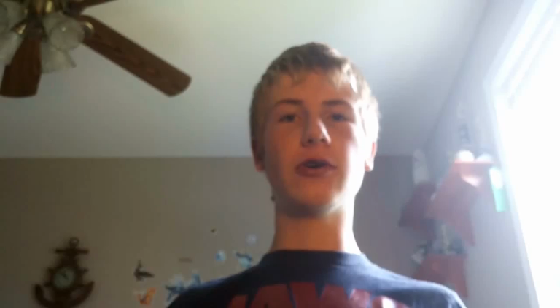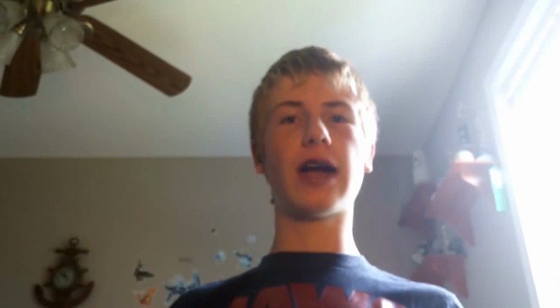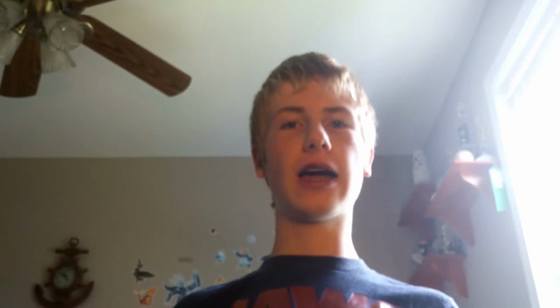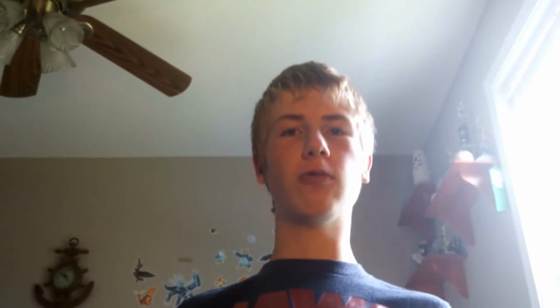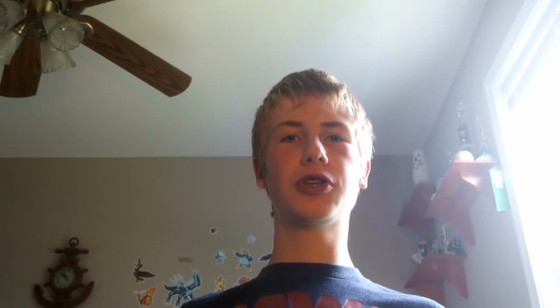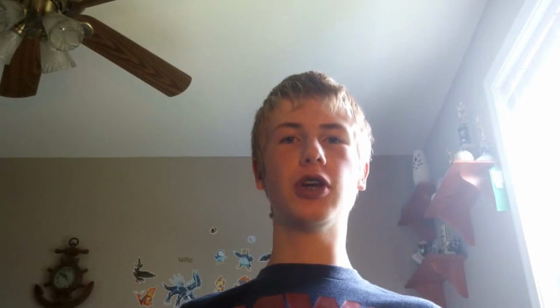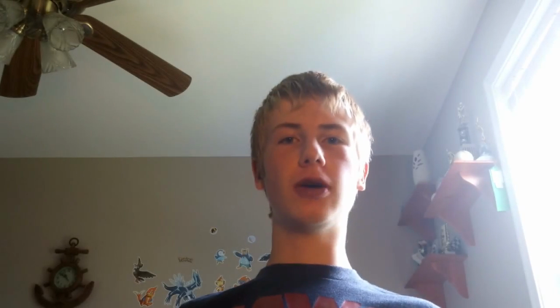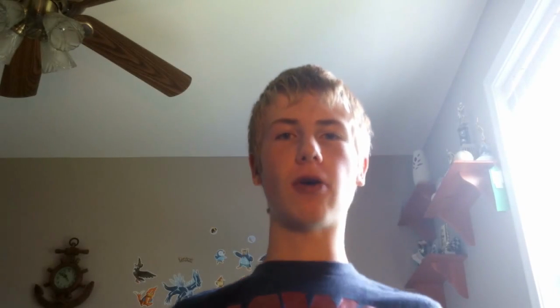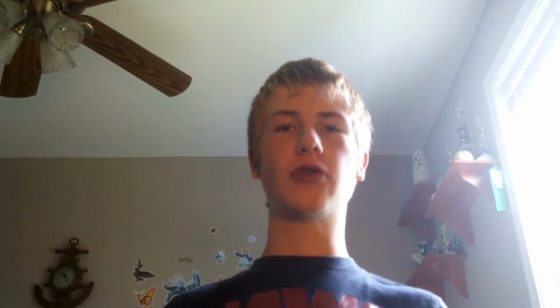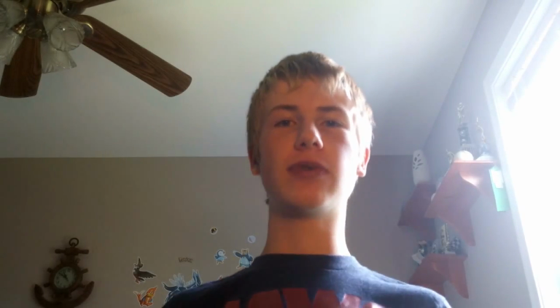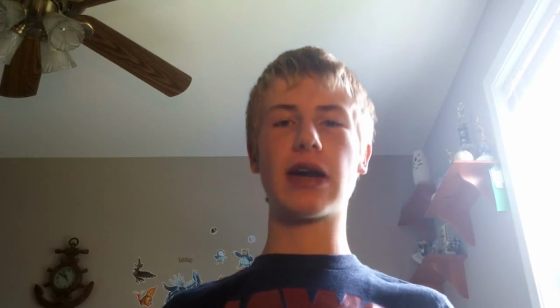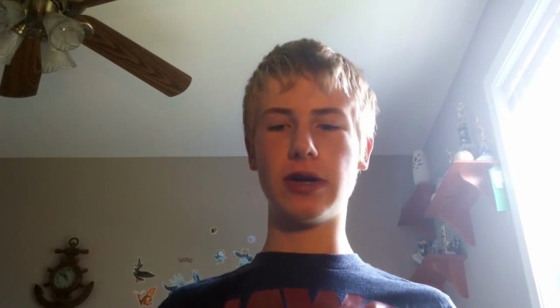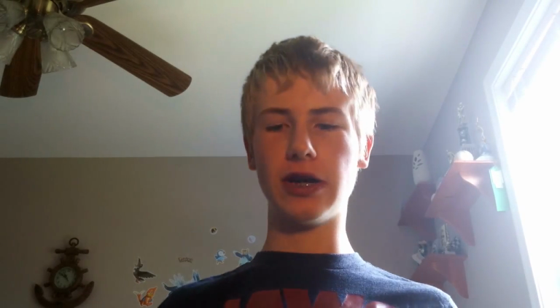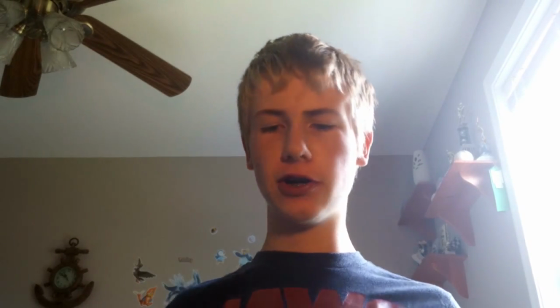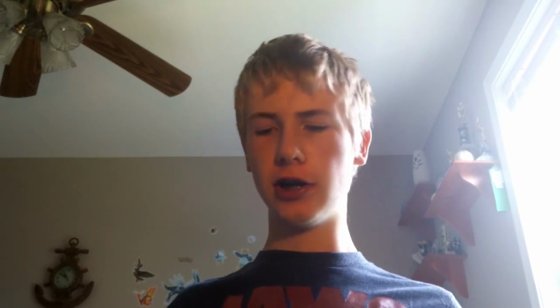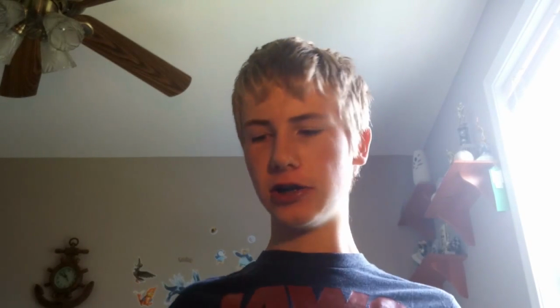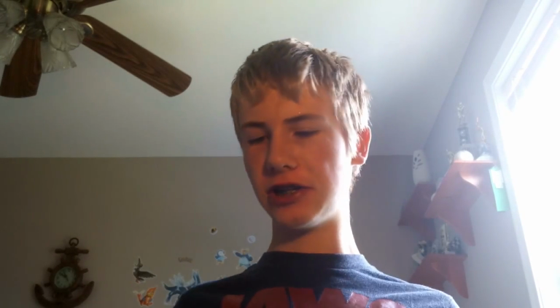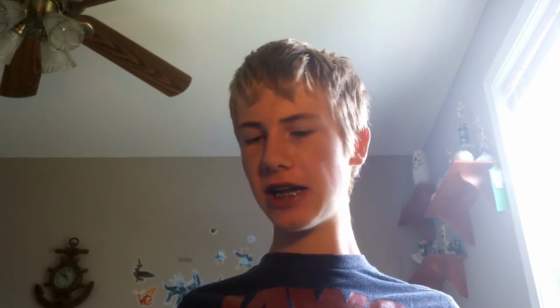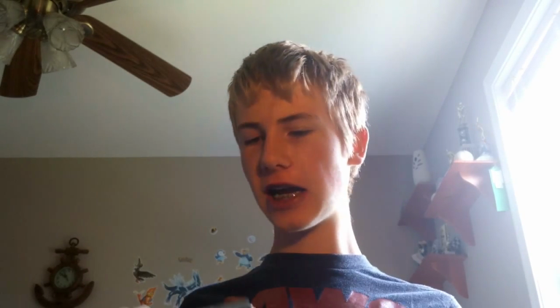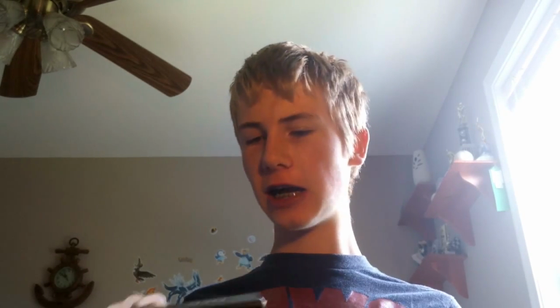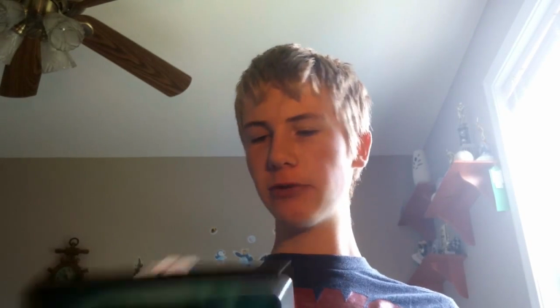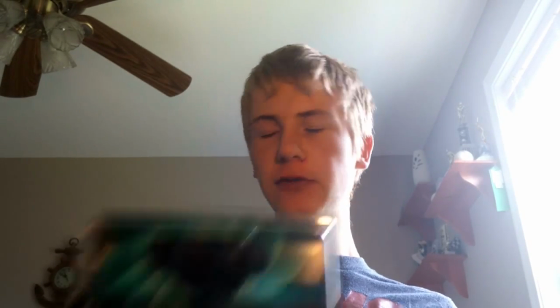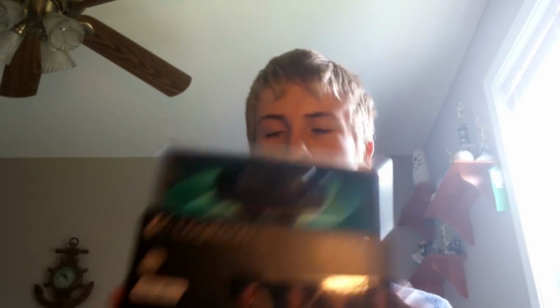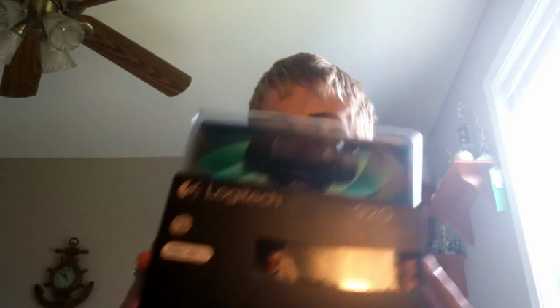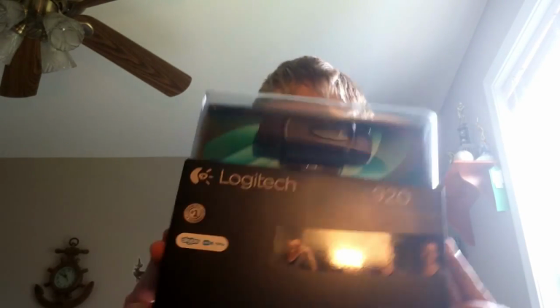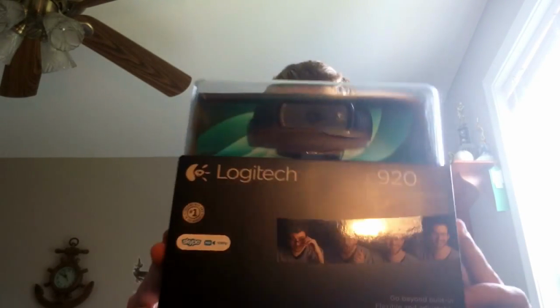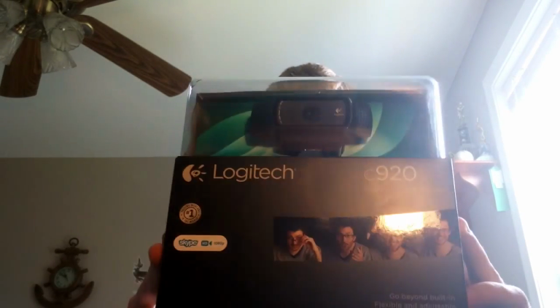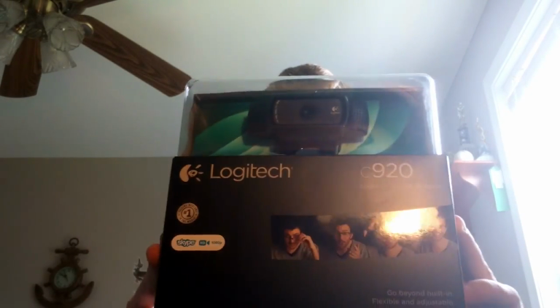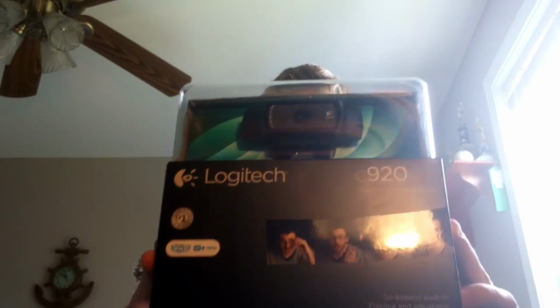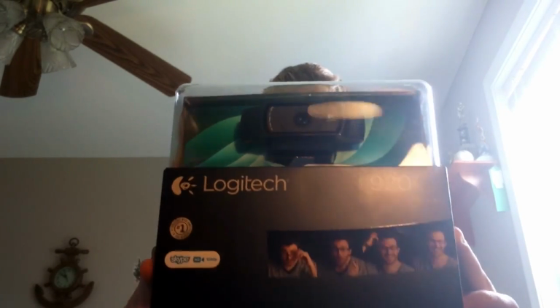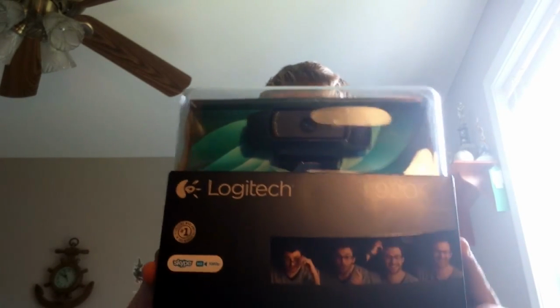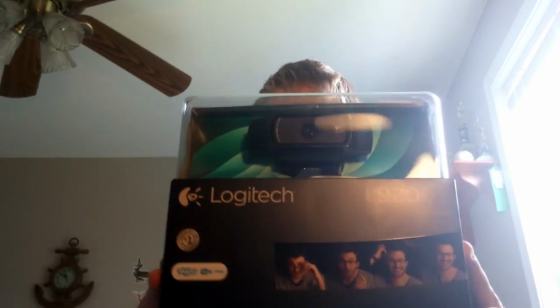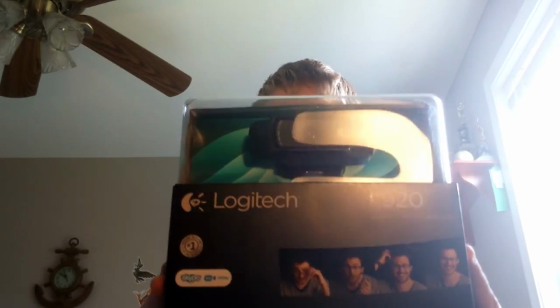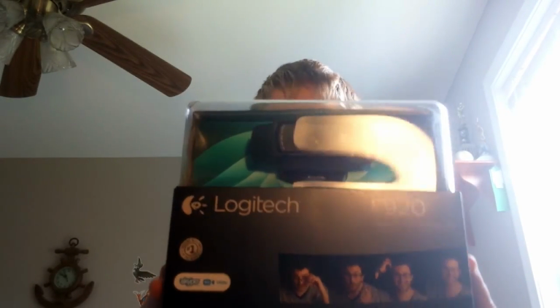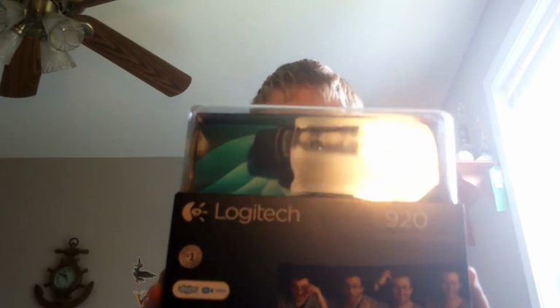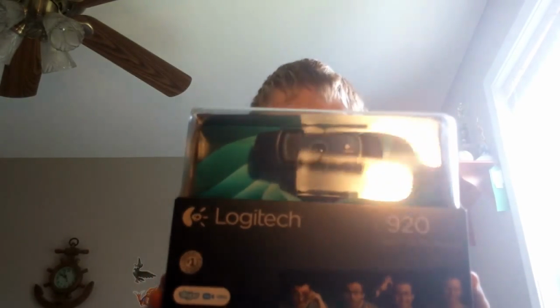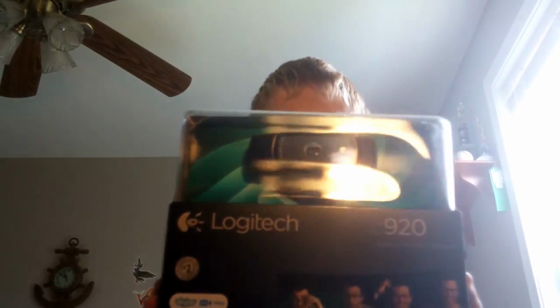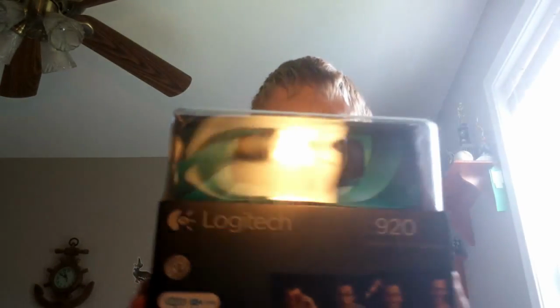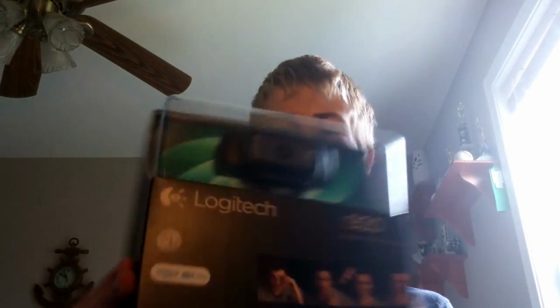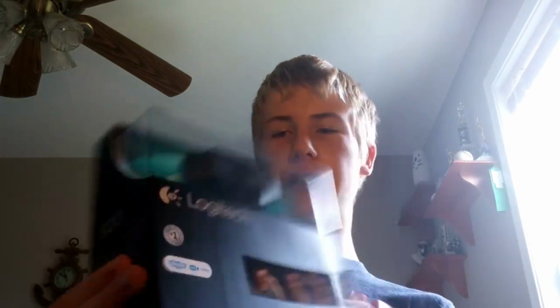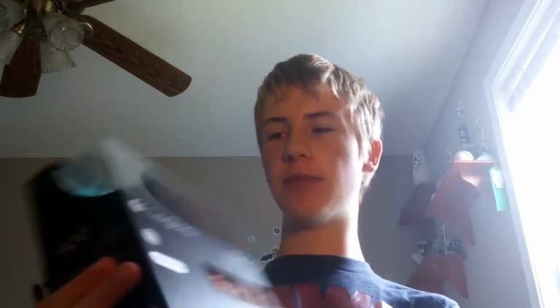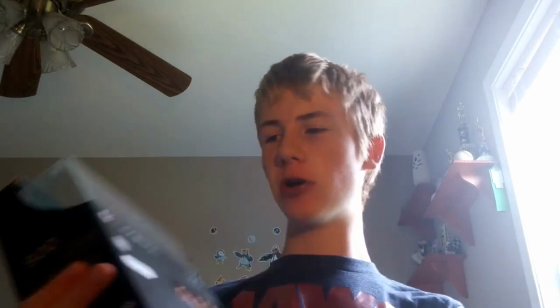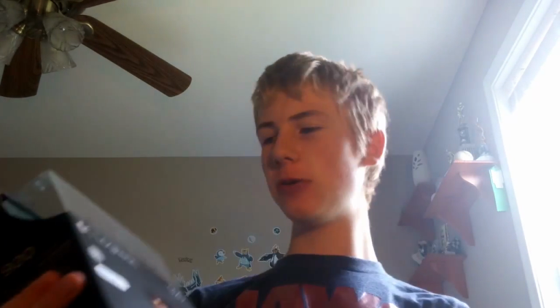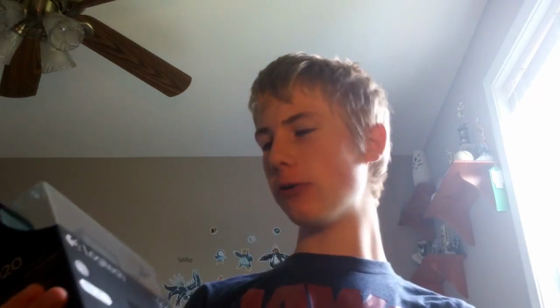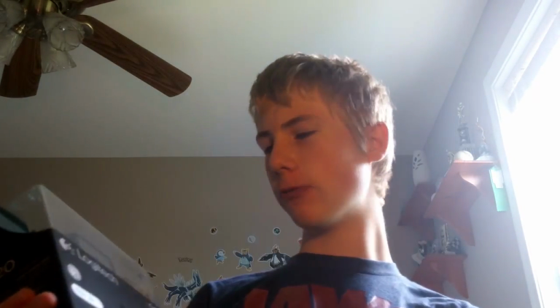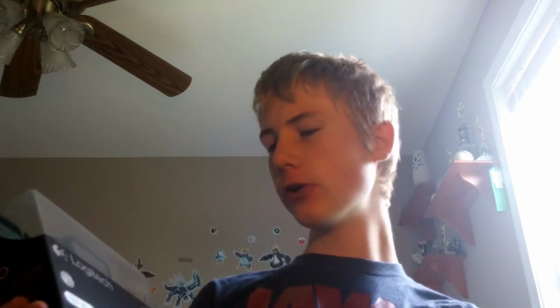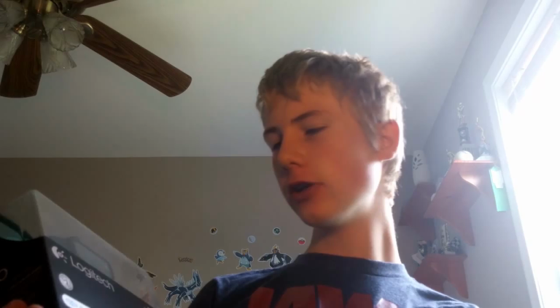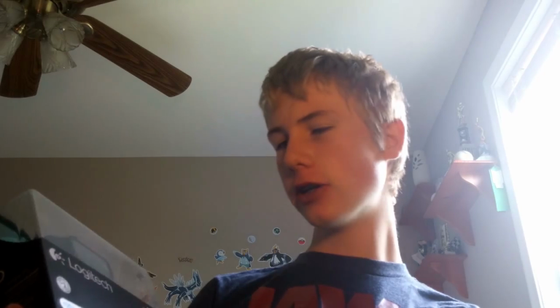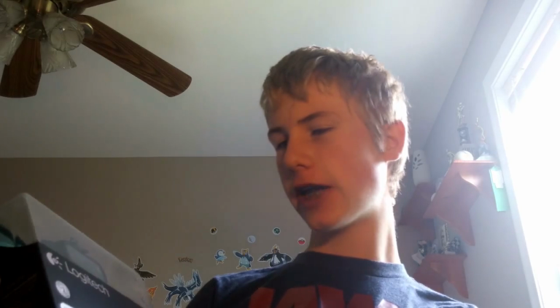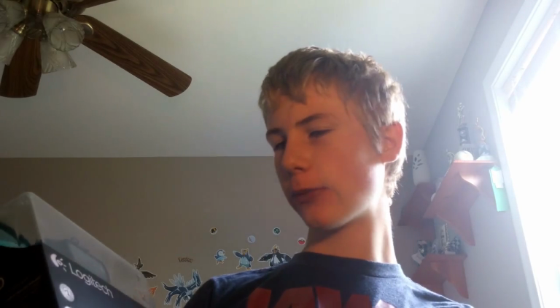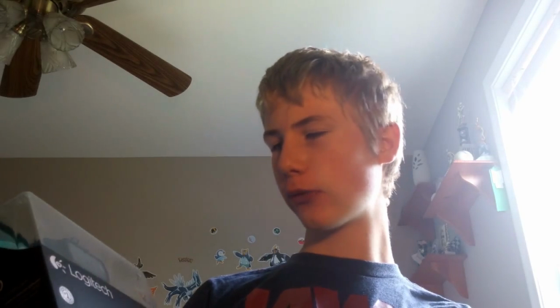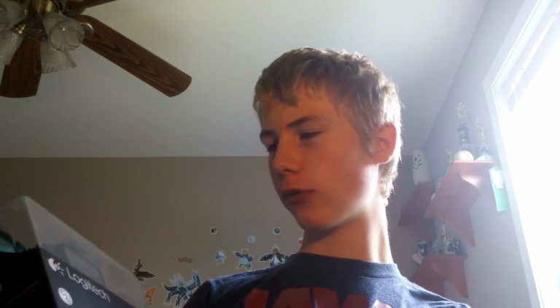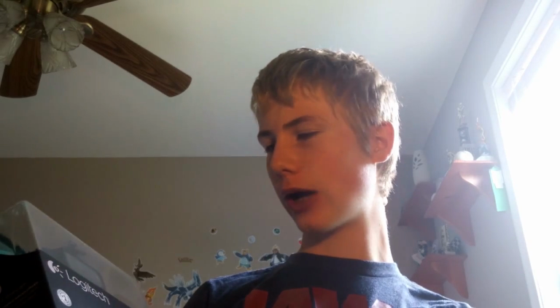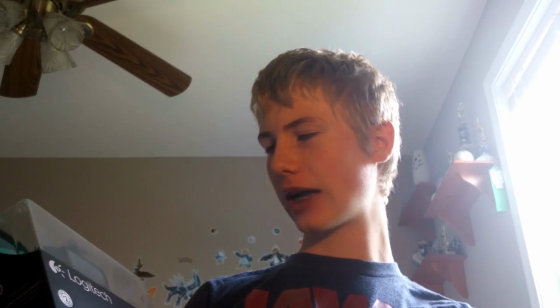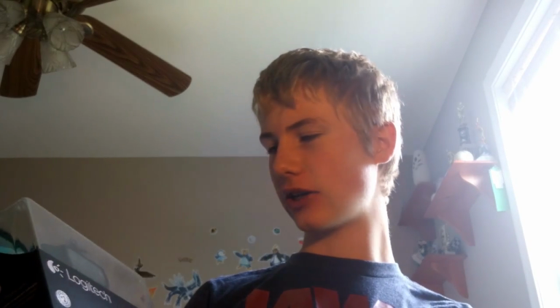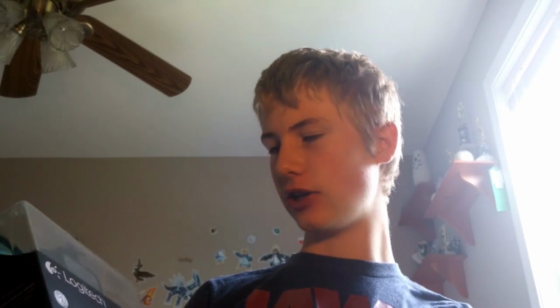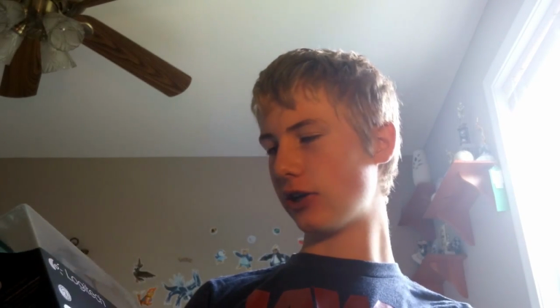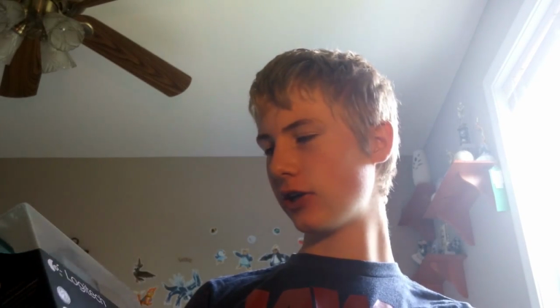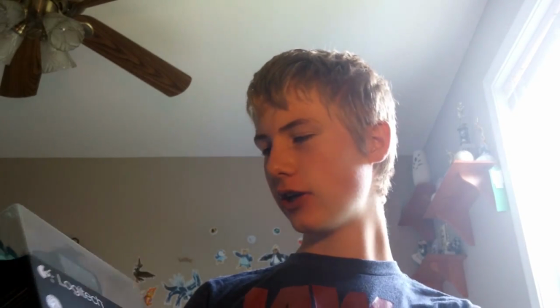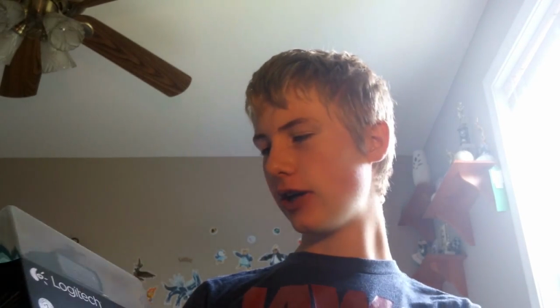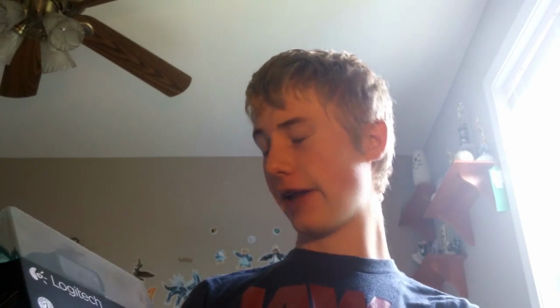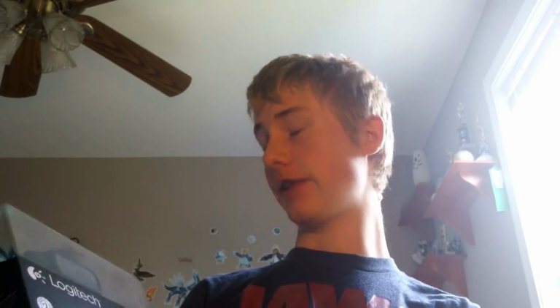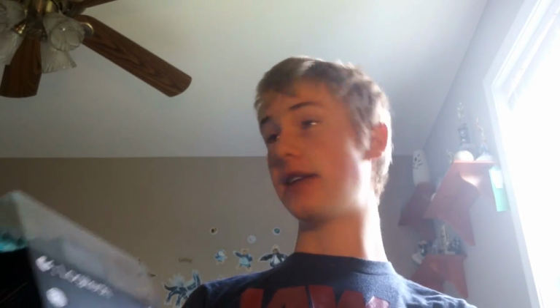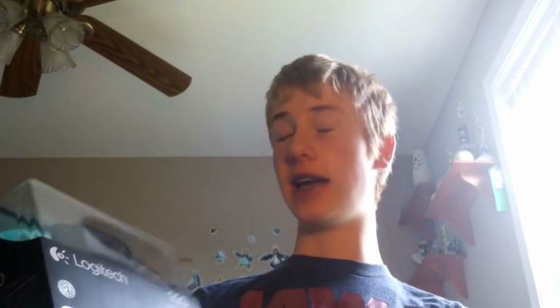Hey guys, what's up, Mushroom Gecko here. Today I'm reviewing the Logitech C920 — it's supposed to be a really good camera from what I can hear and see.